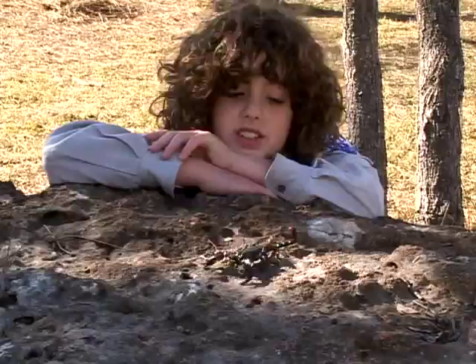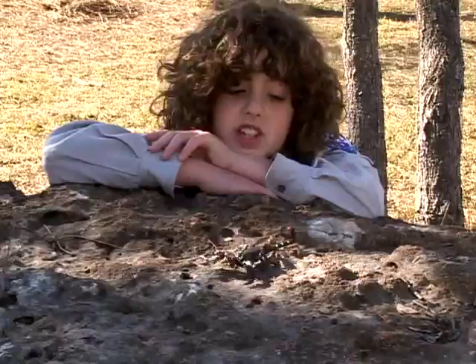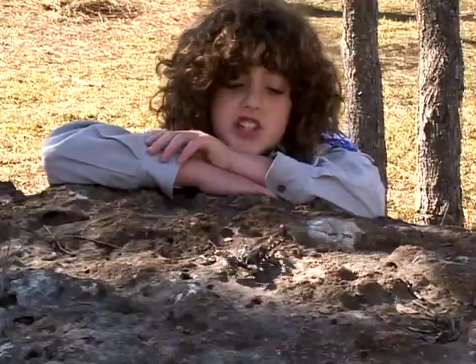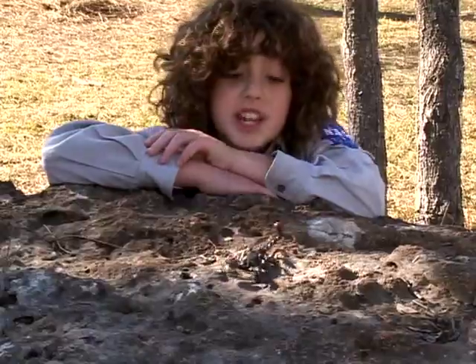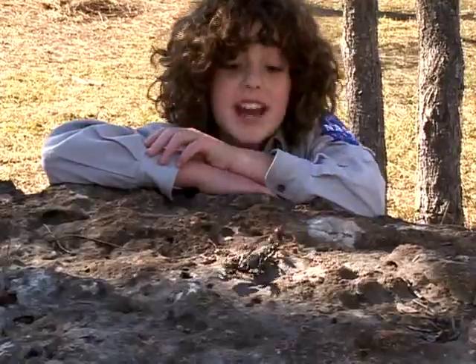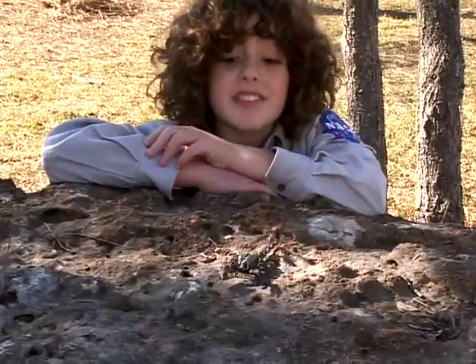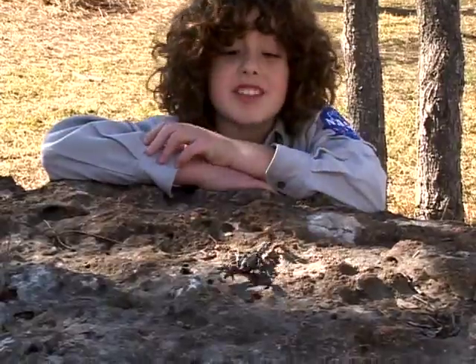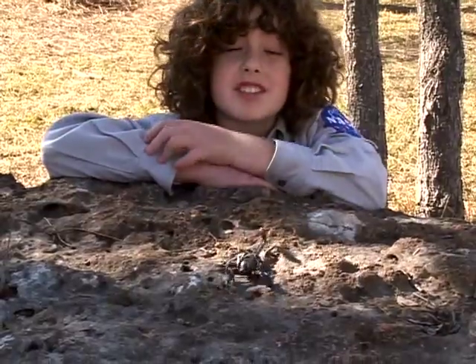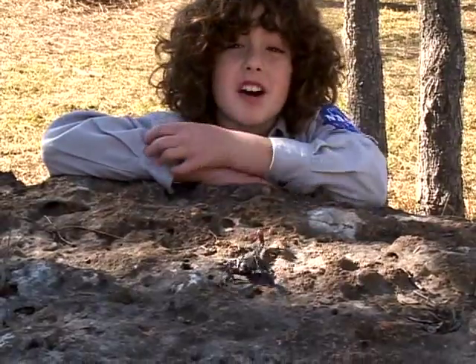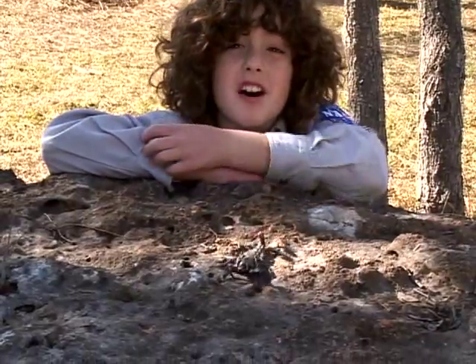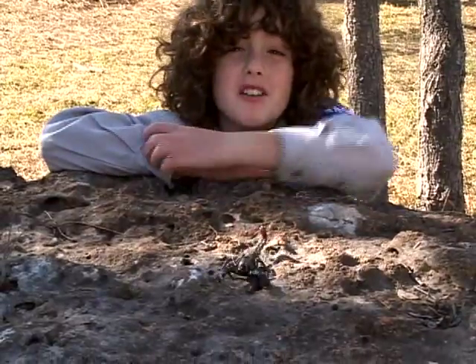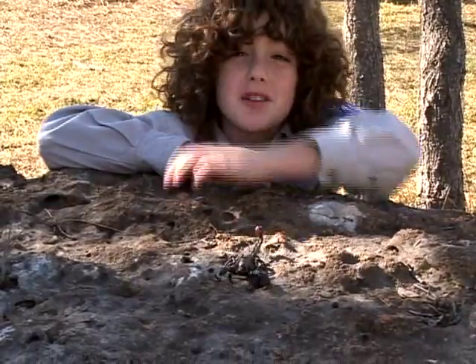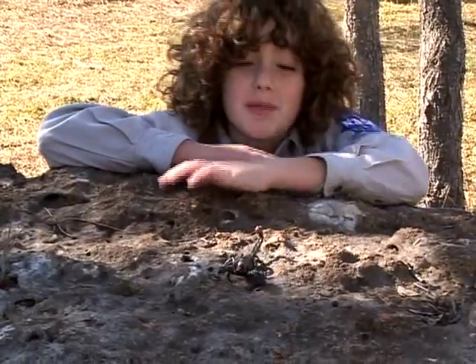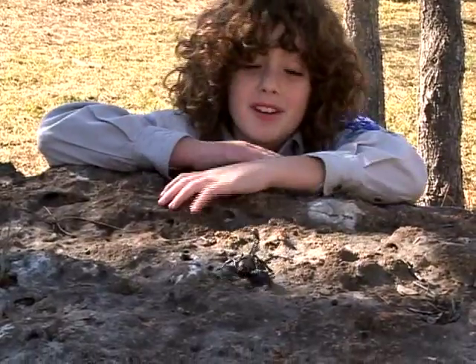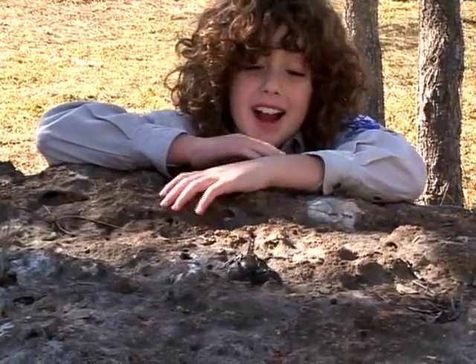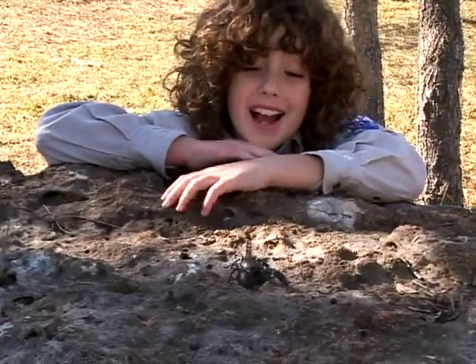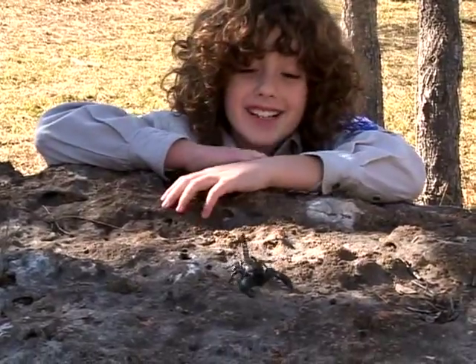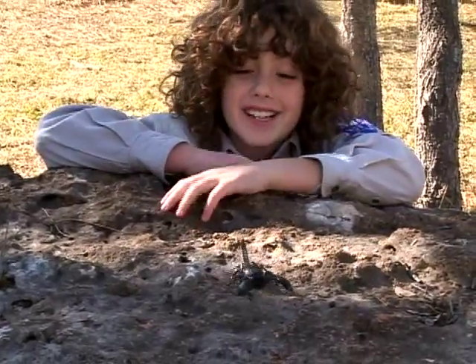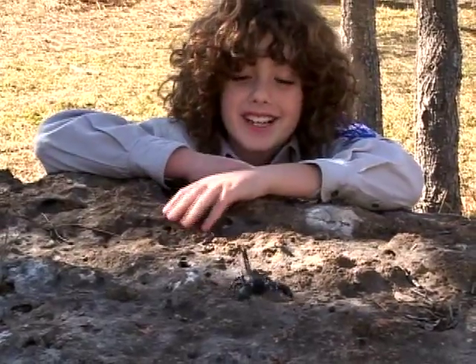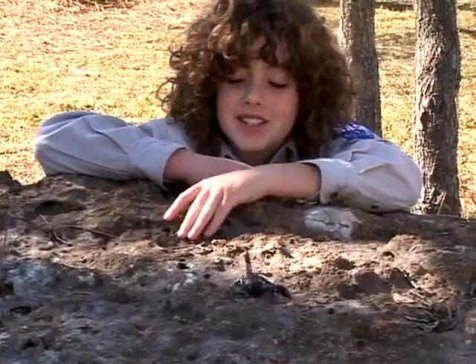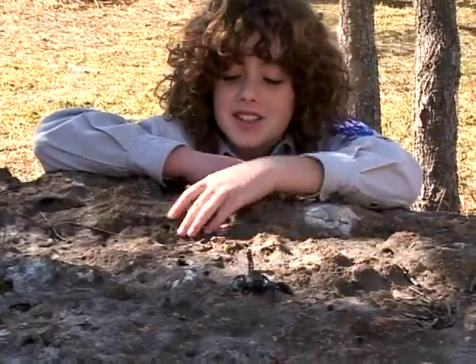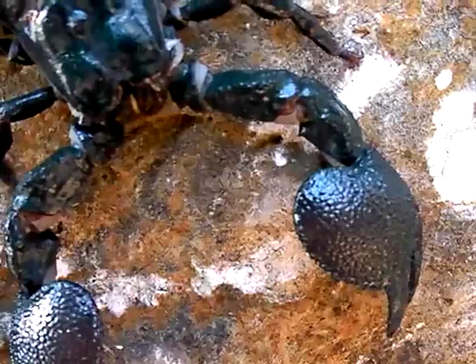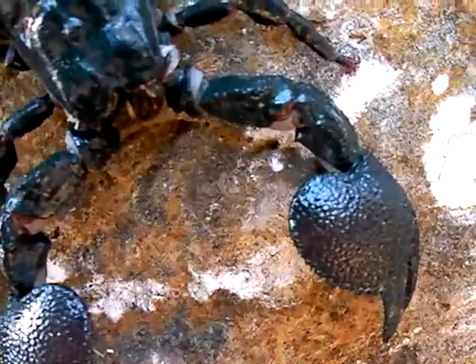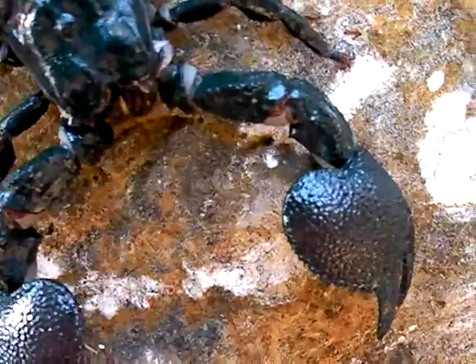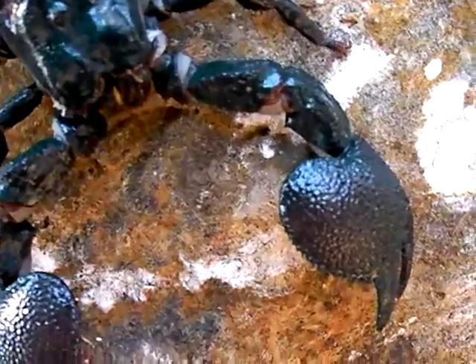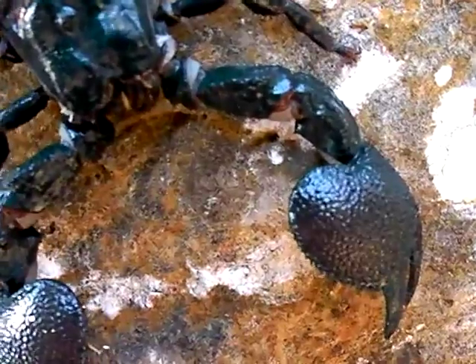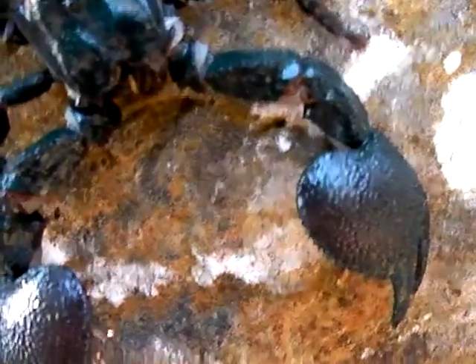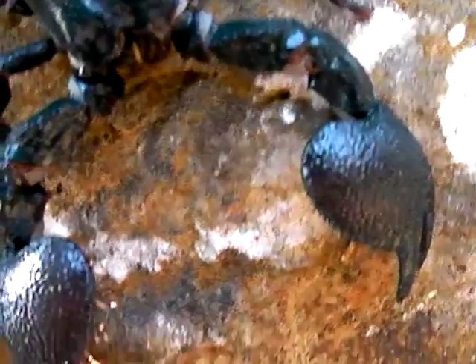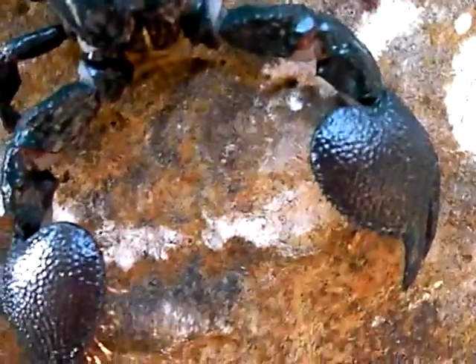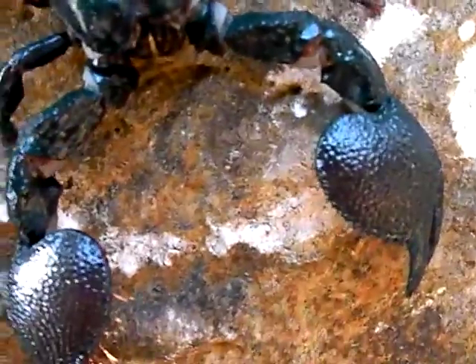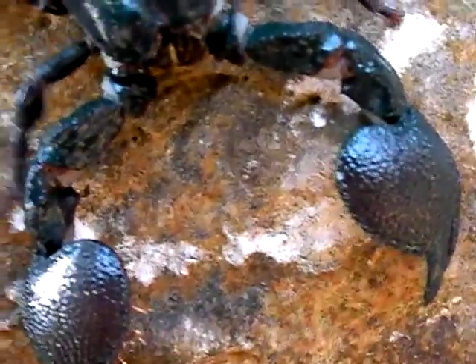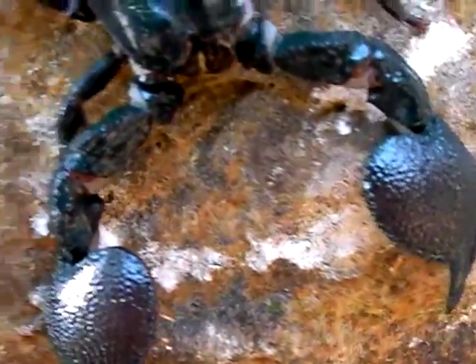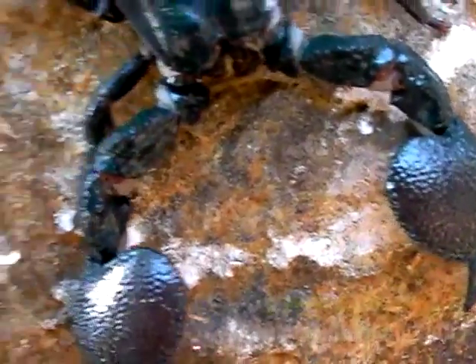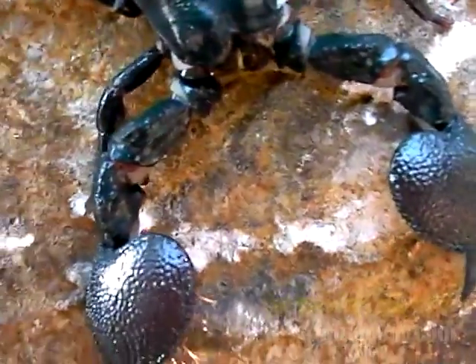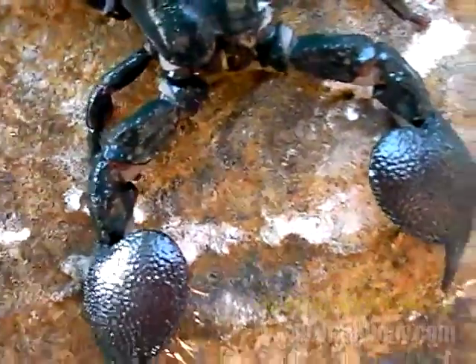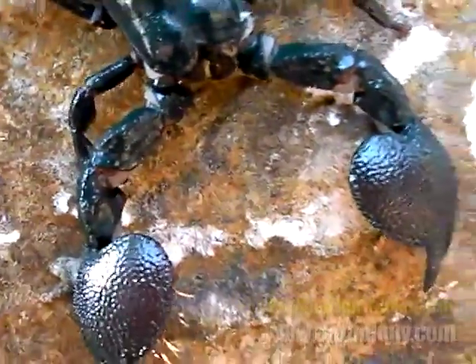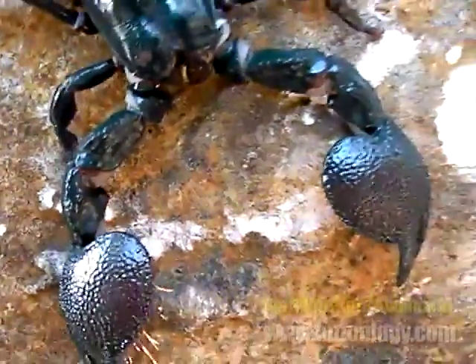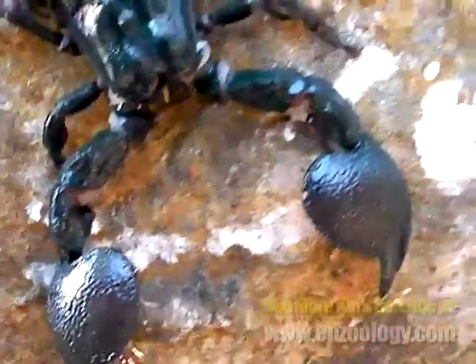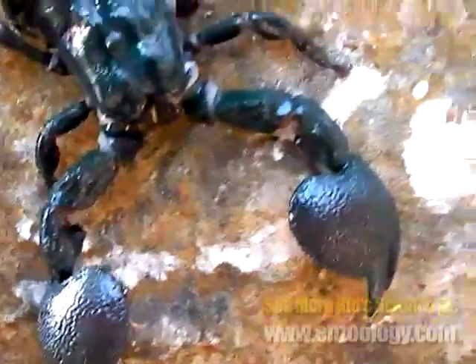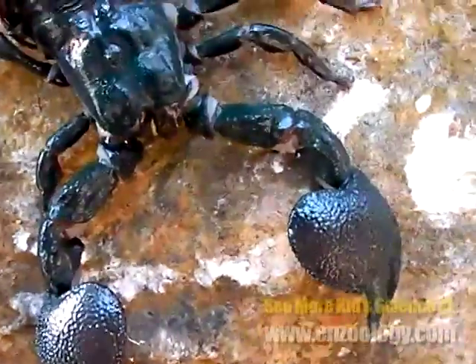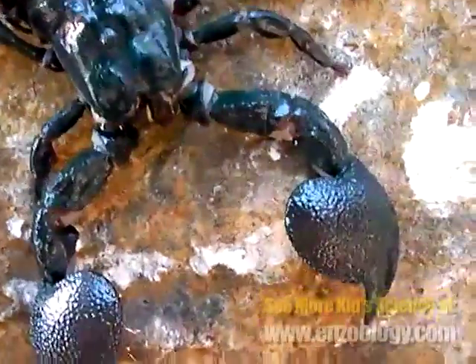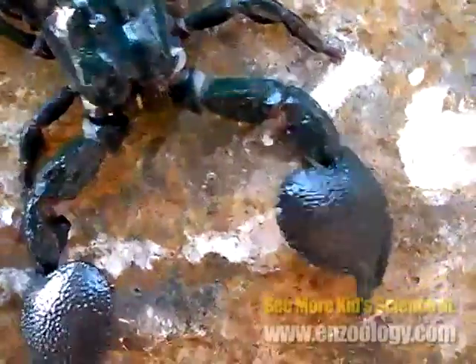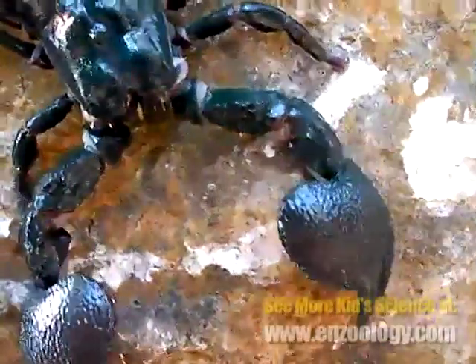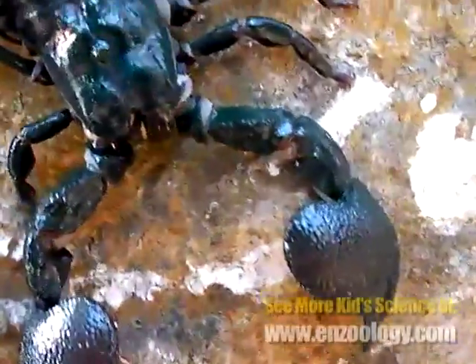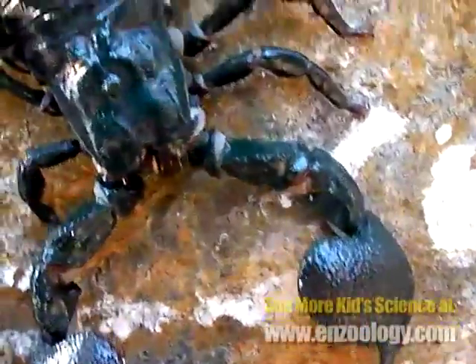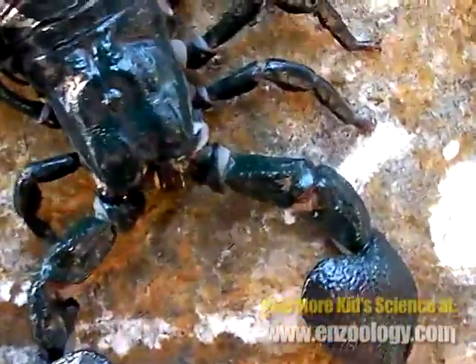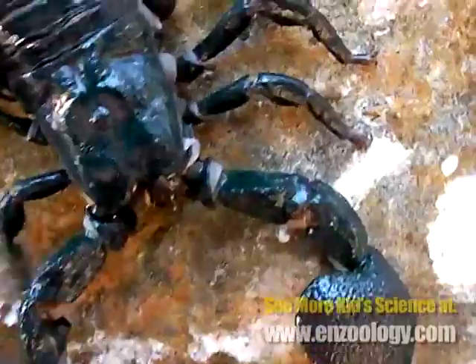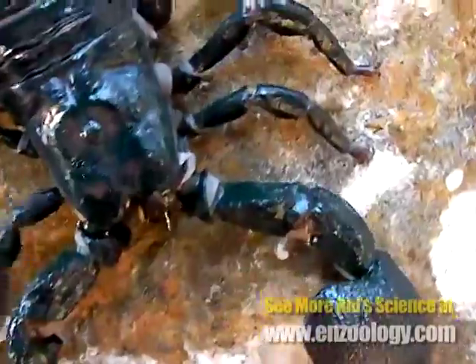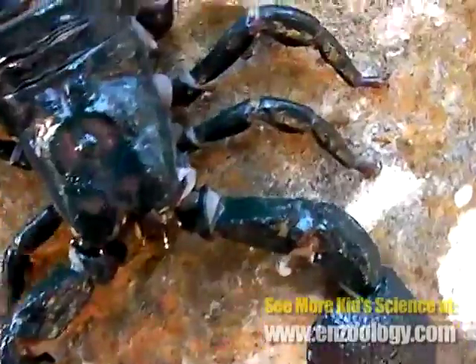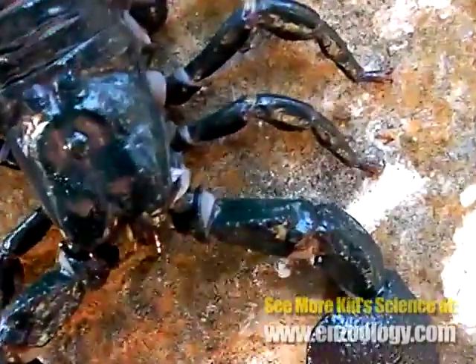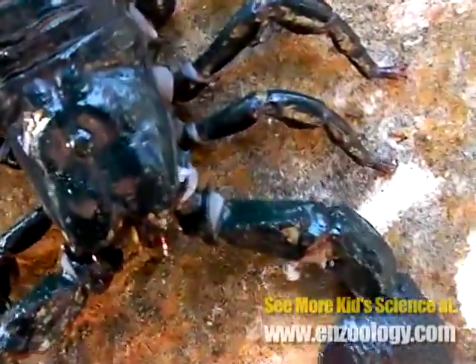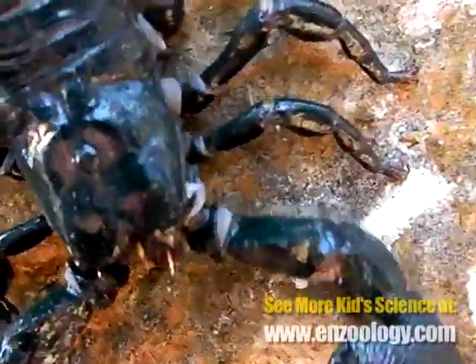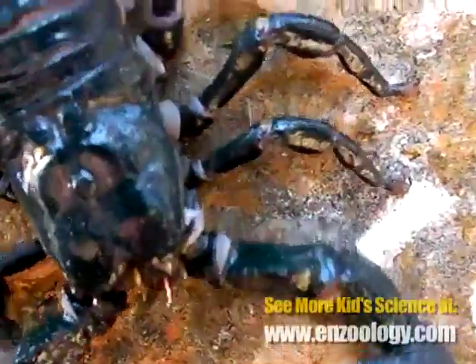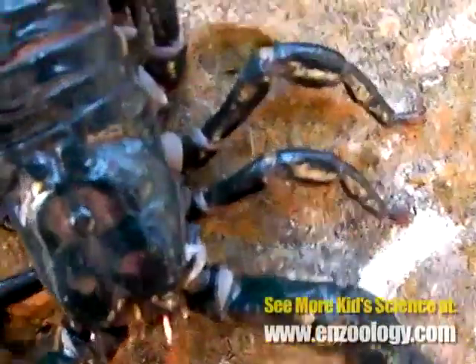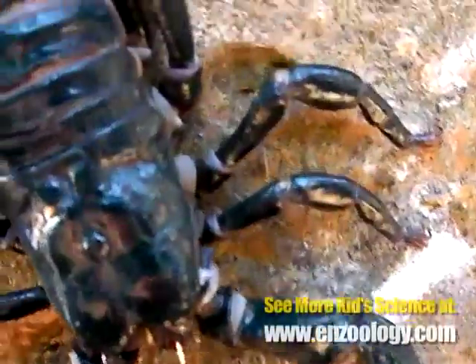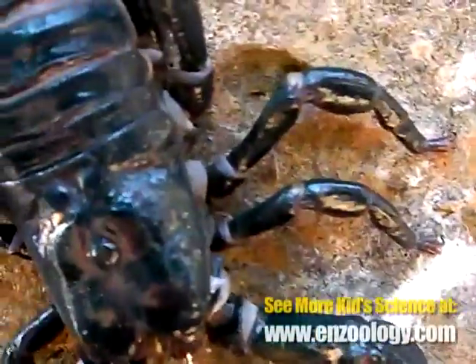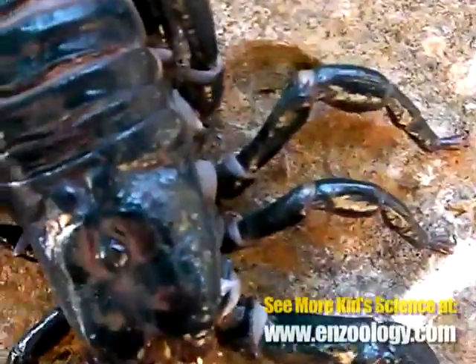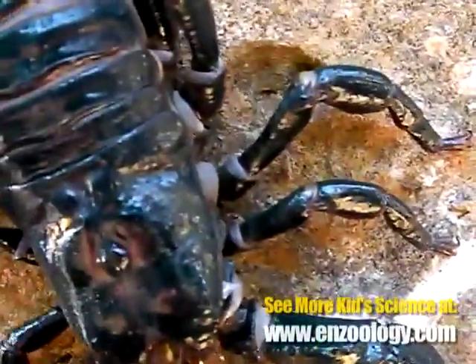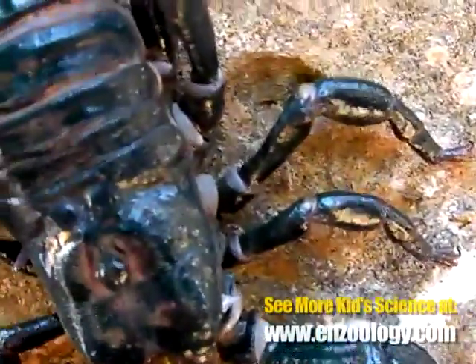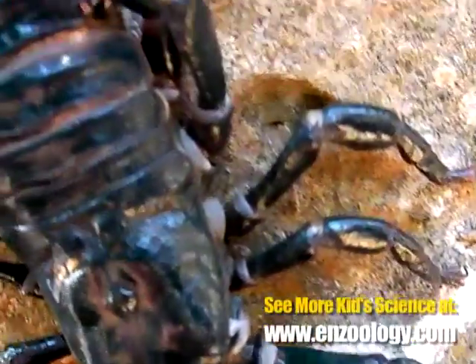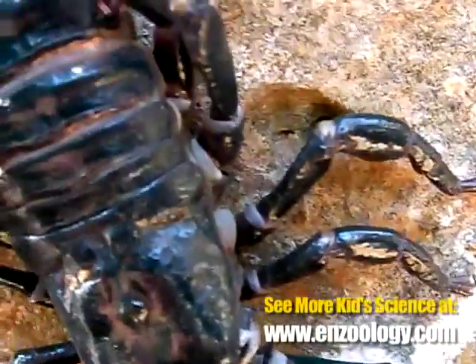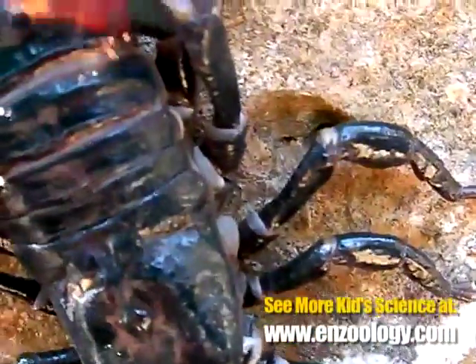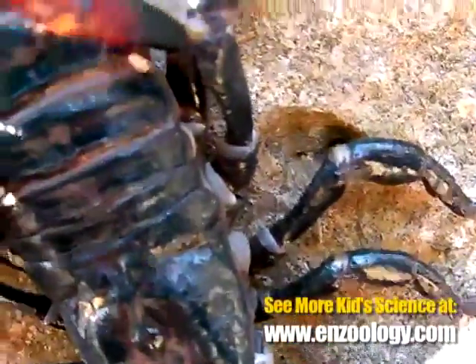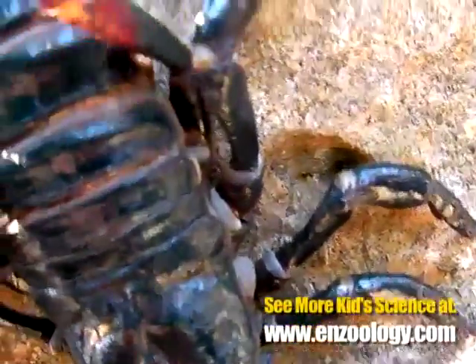Check out these awesome arachnids. You can tell because they have eight legs, just like spiders, ticks, and mites. Insects only have six legs.